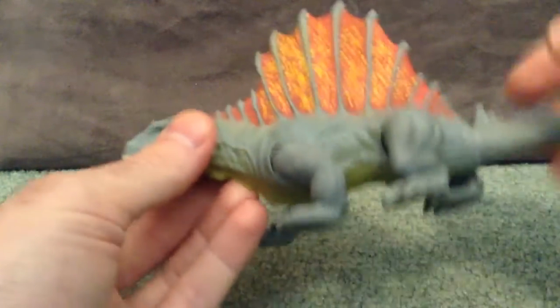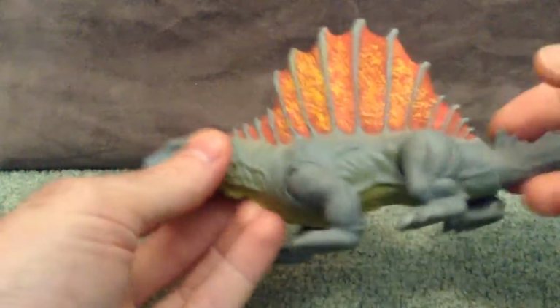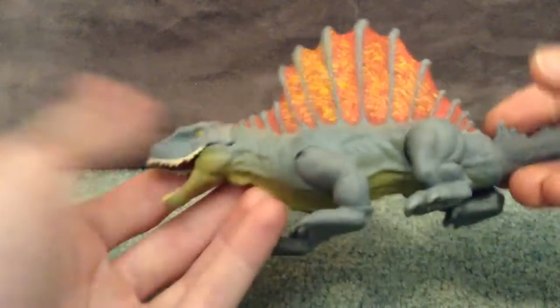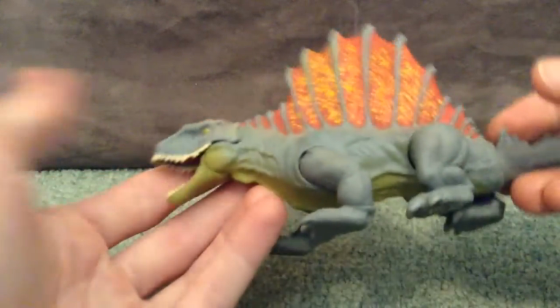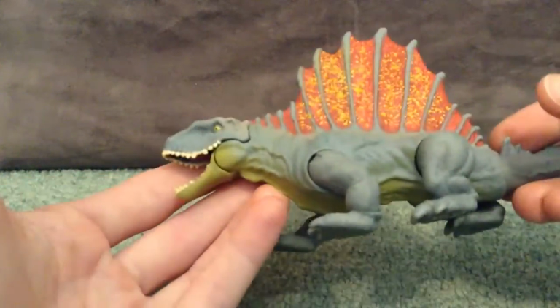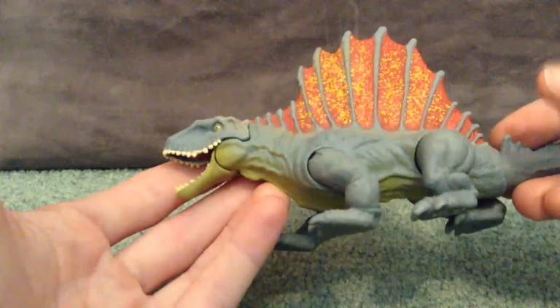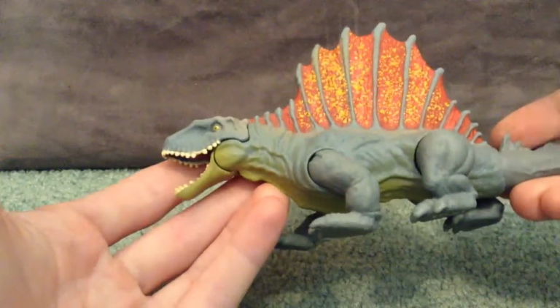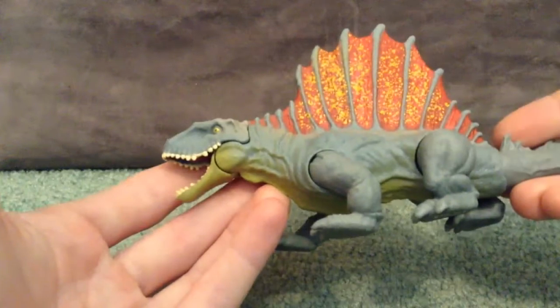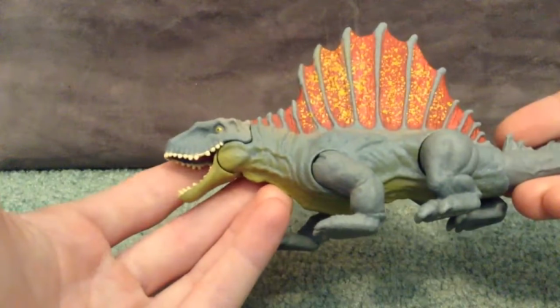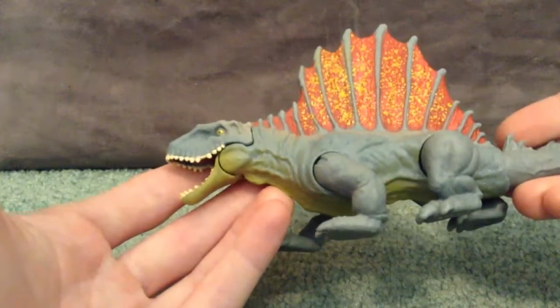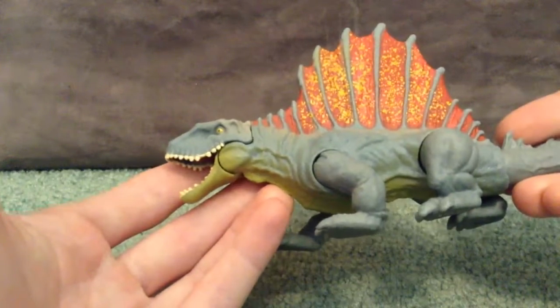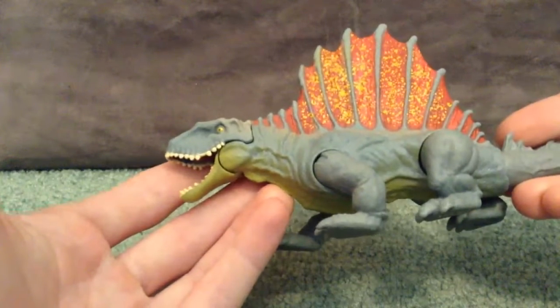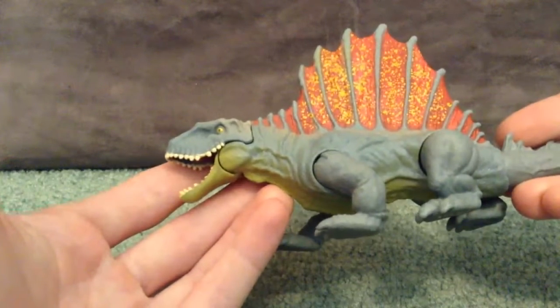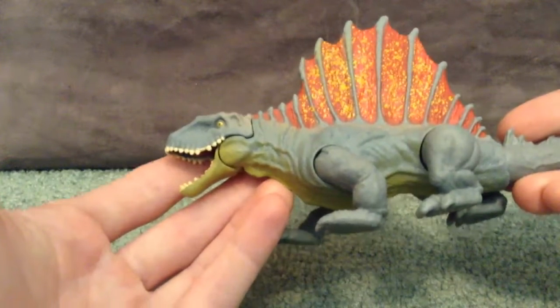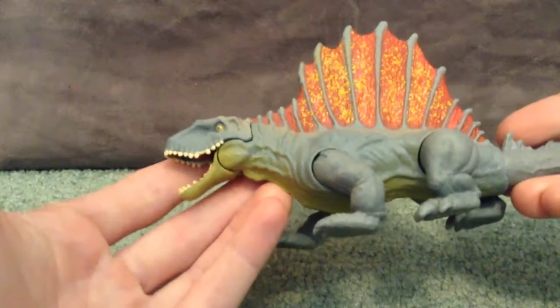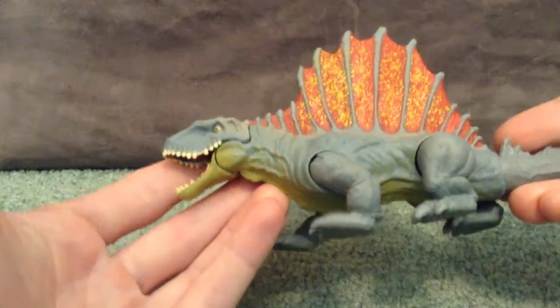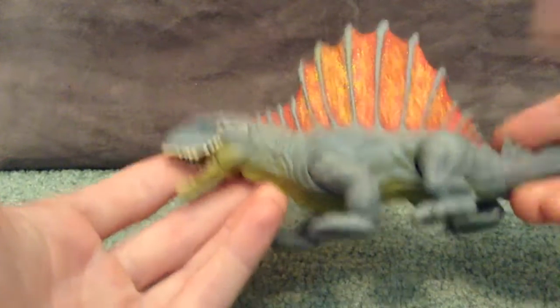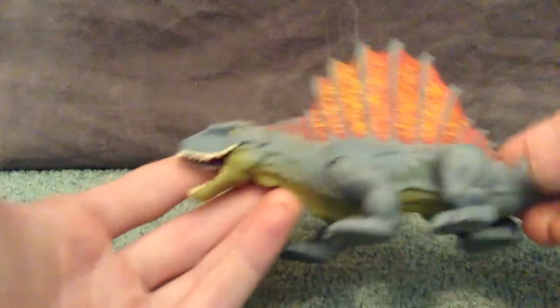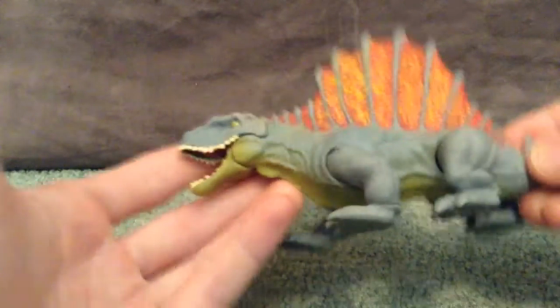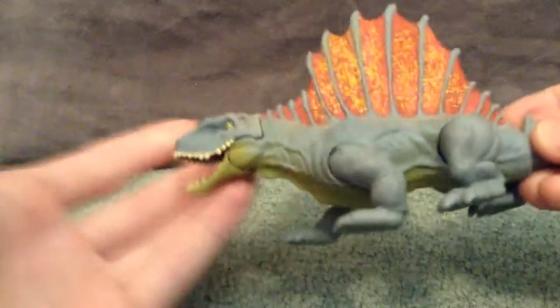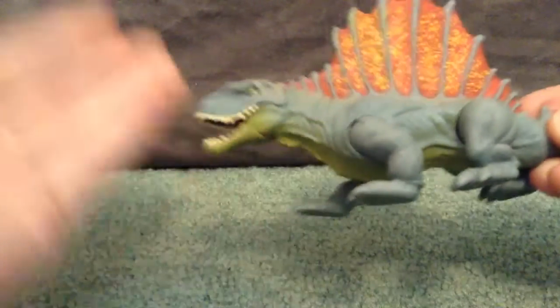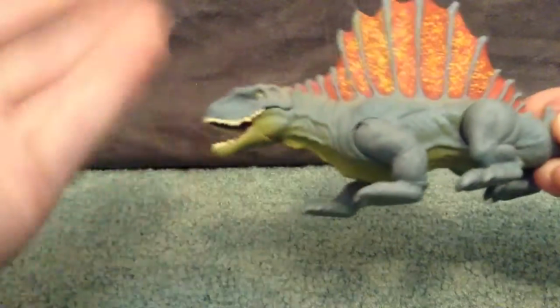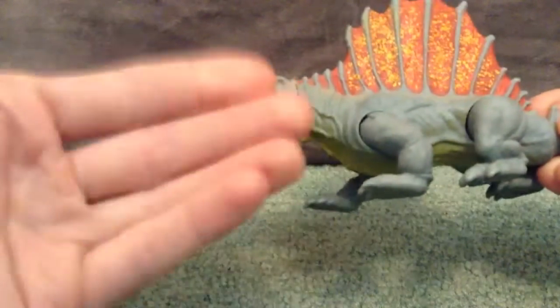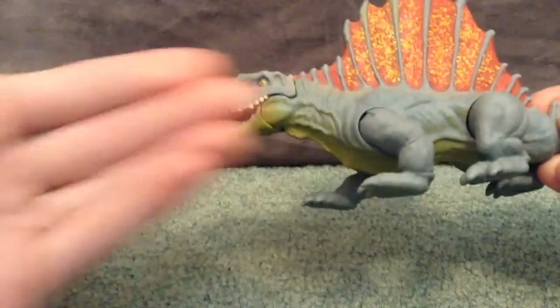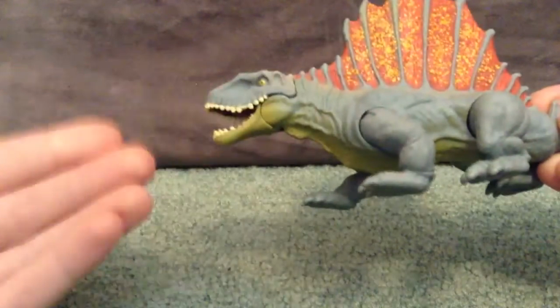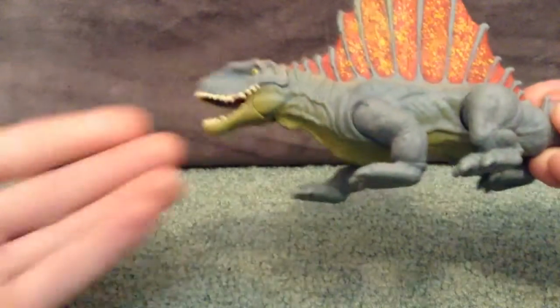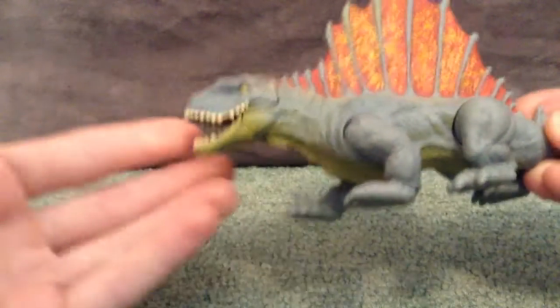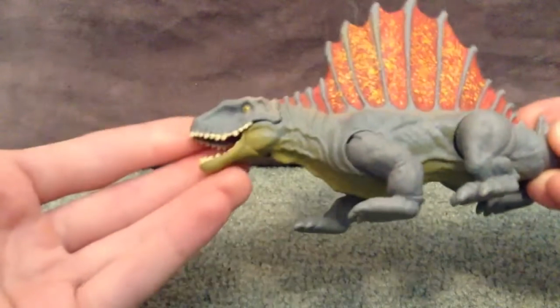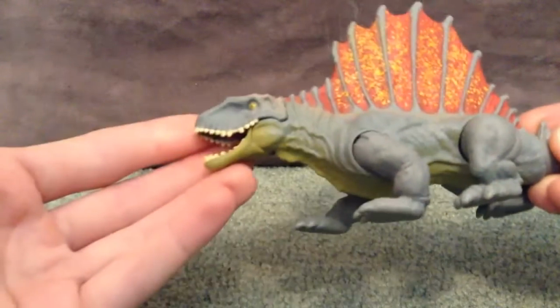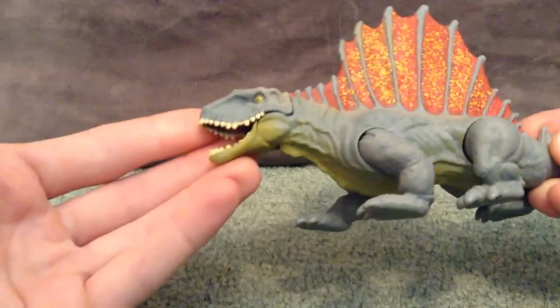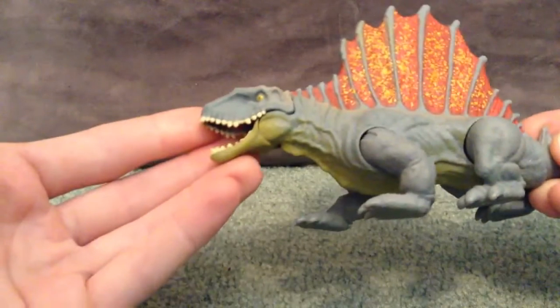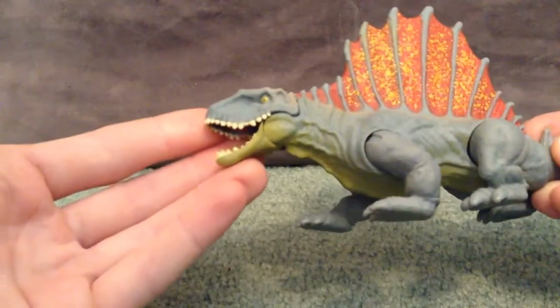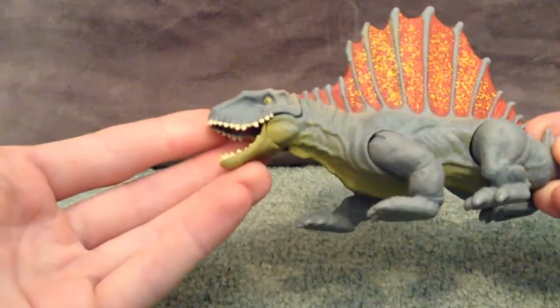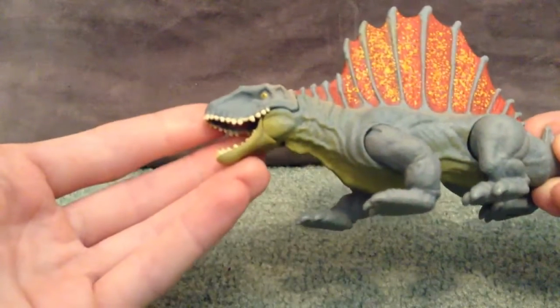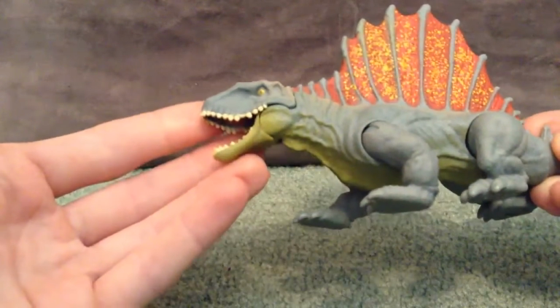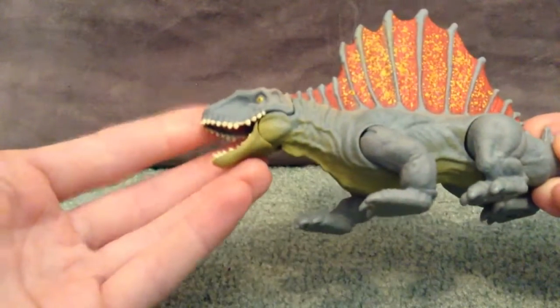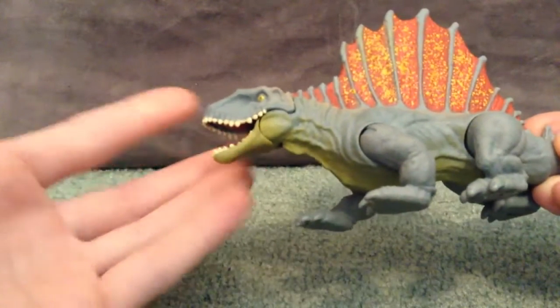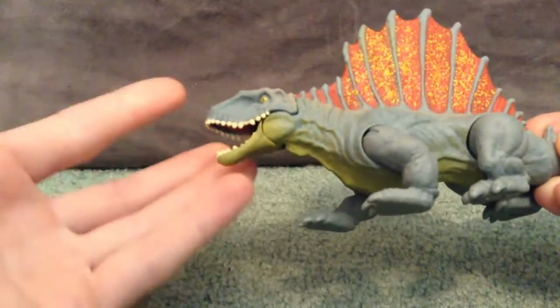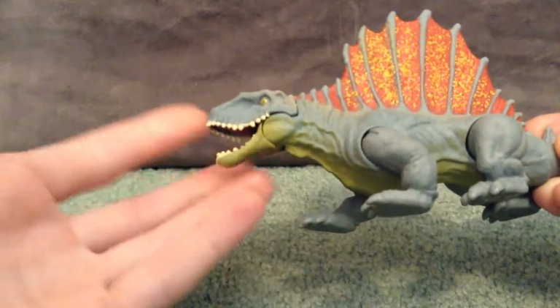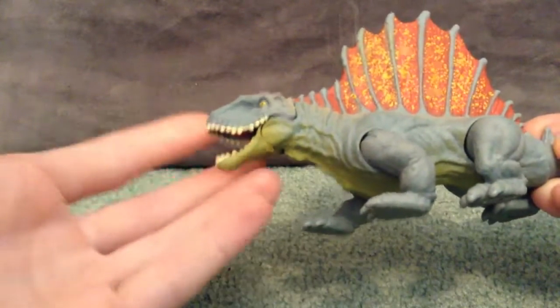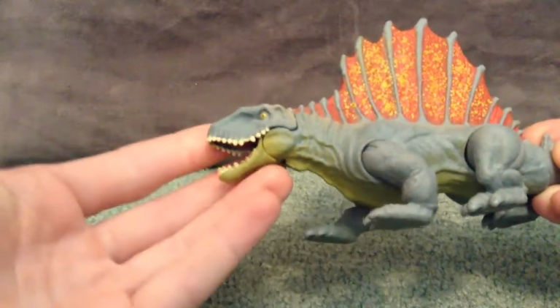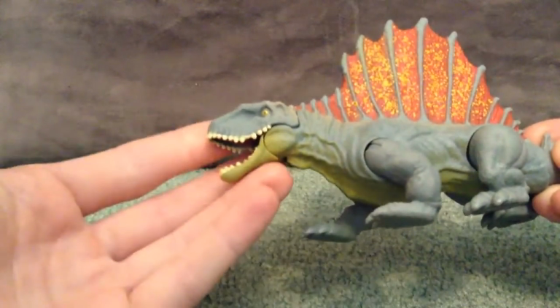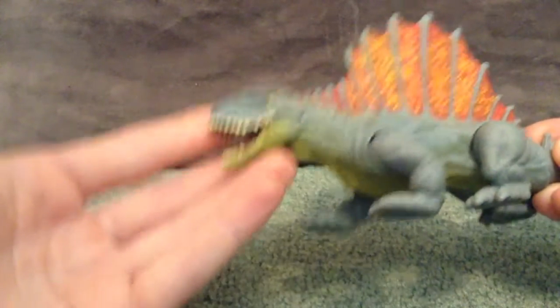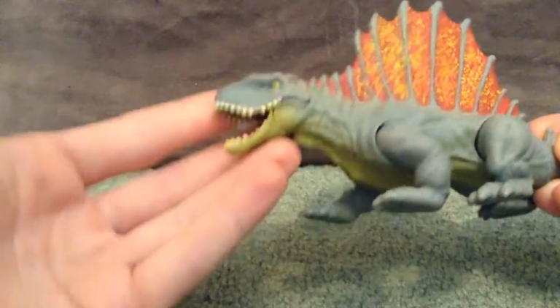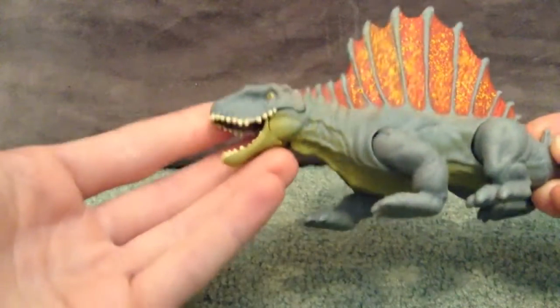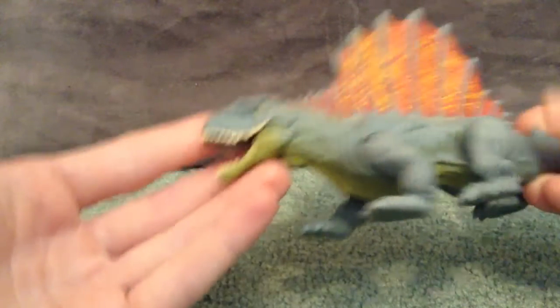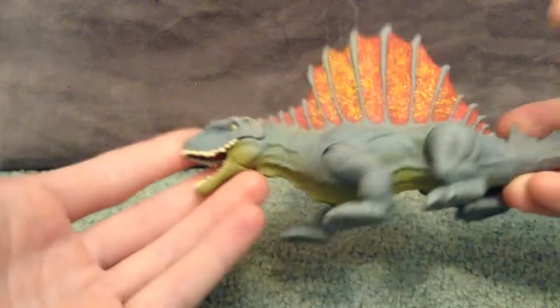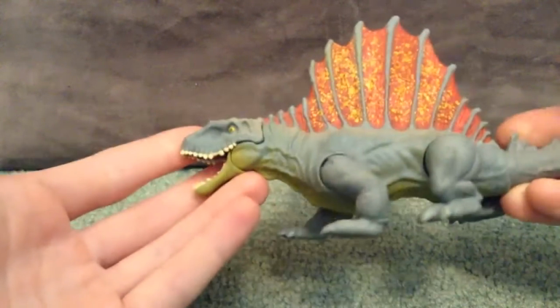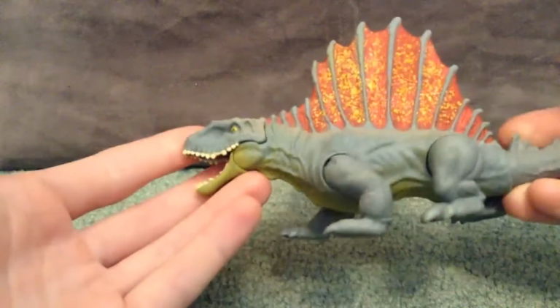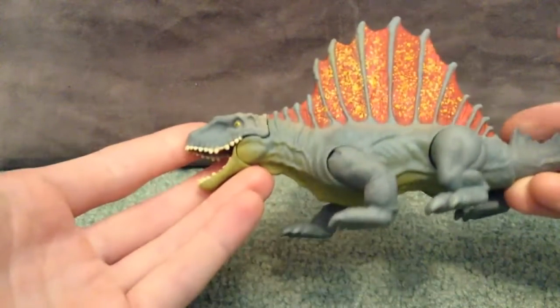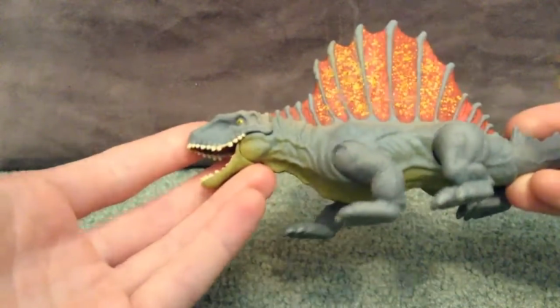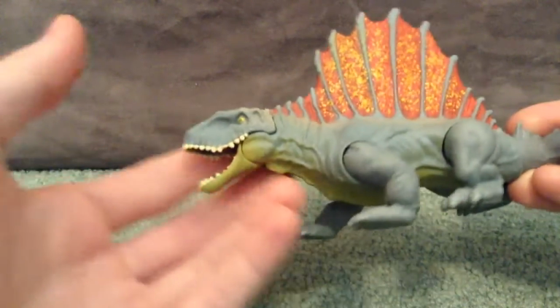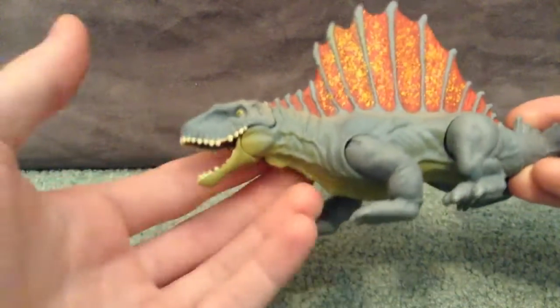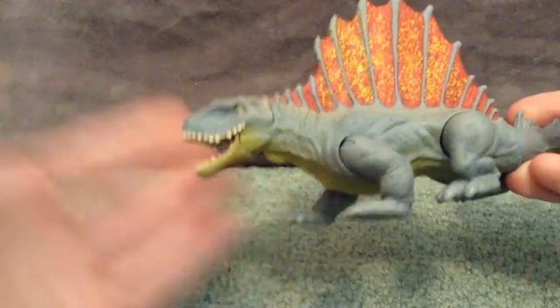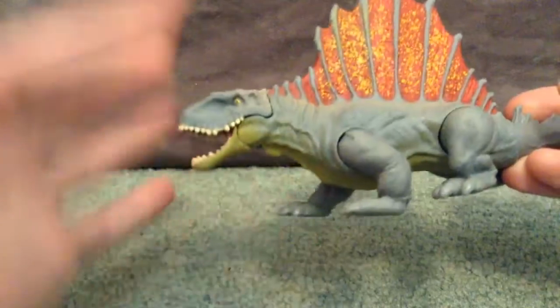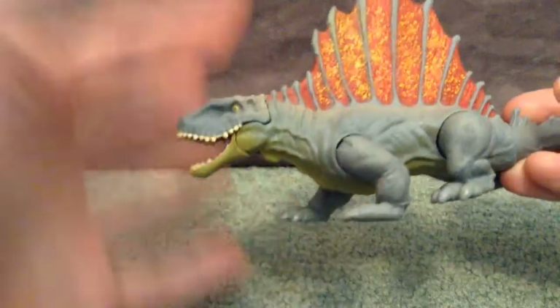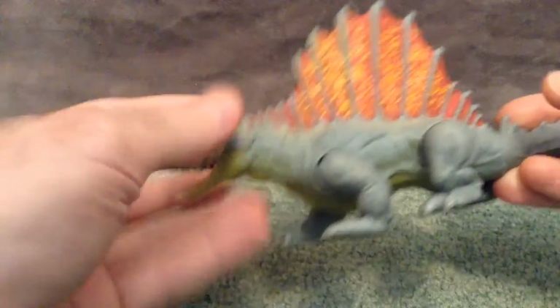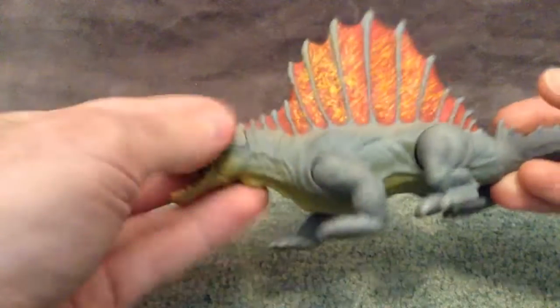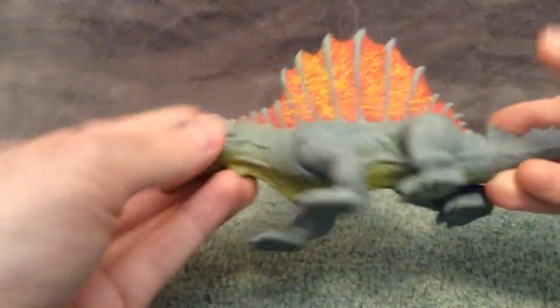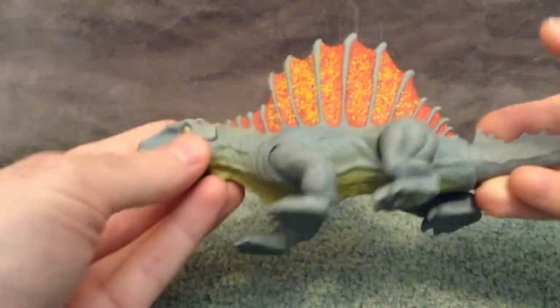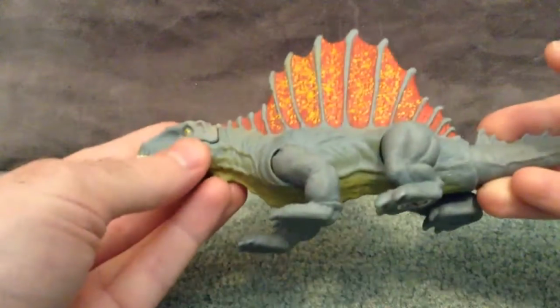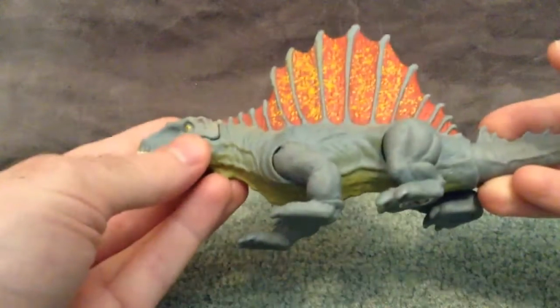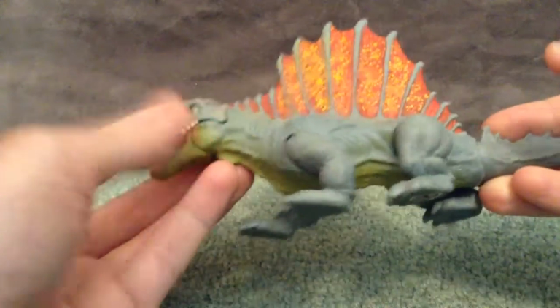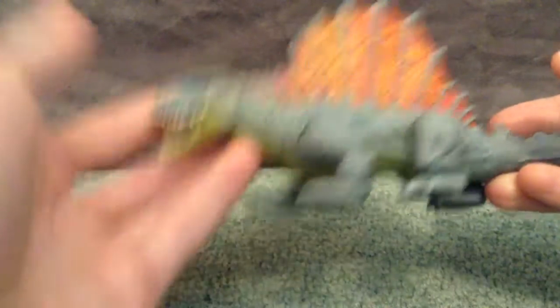Dimetrodon is one of my favorite reptile creatures from the period of these guys.